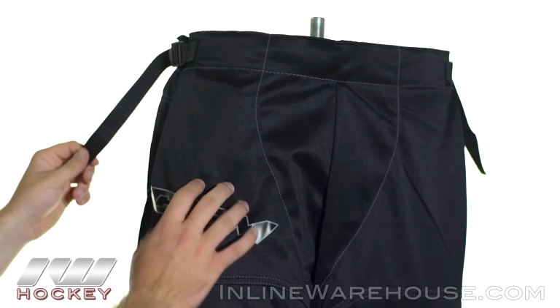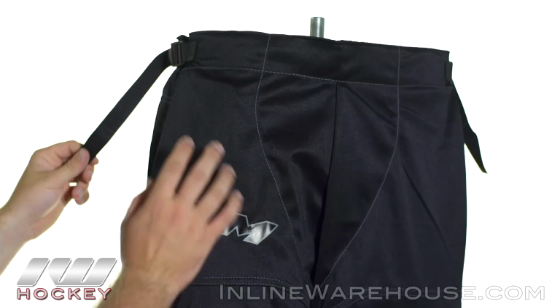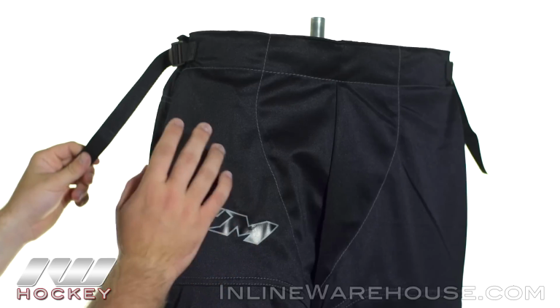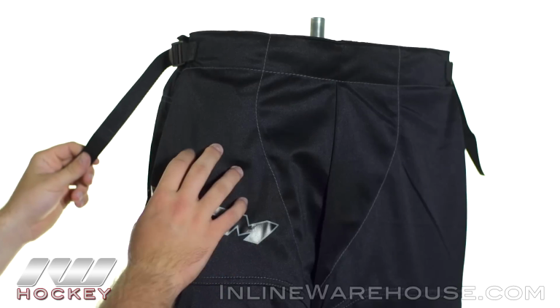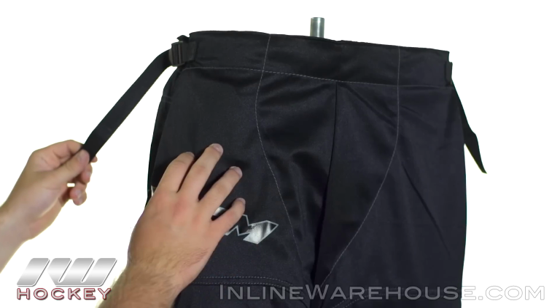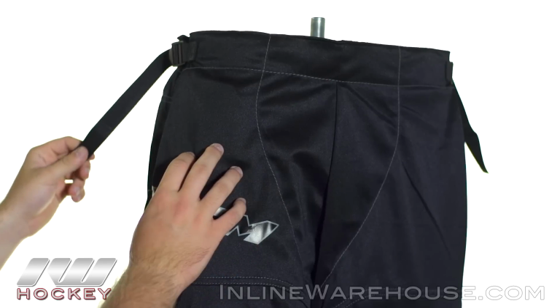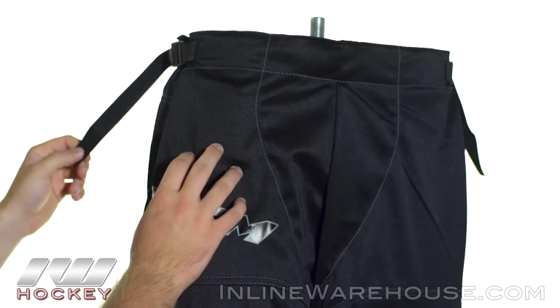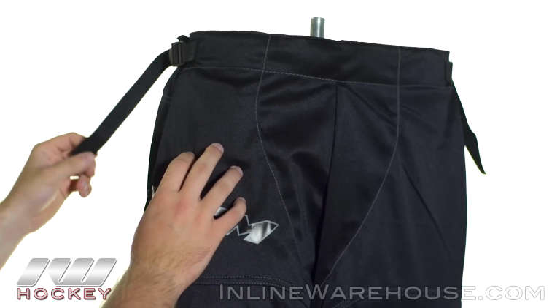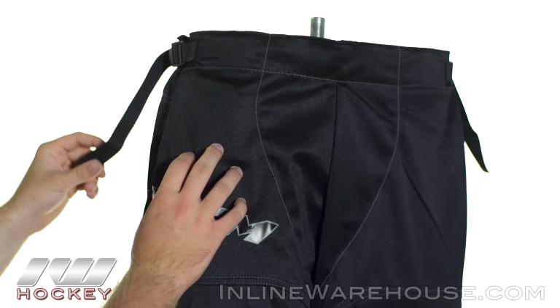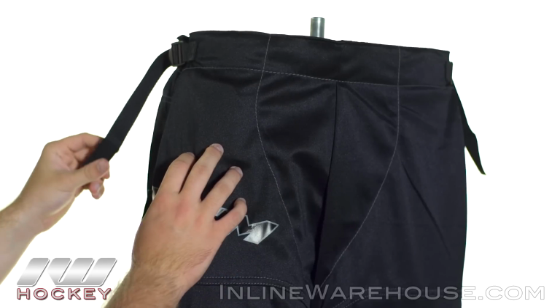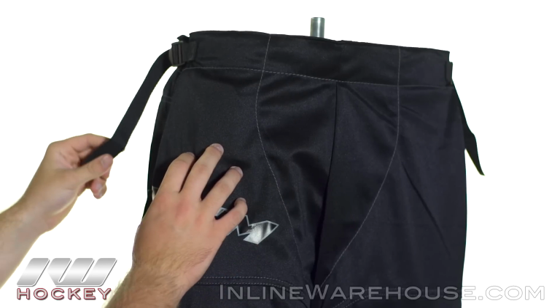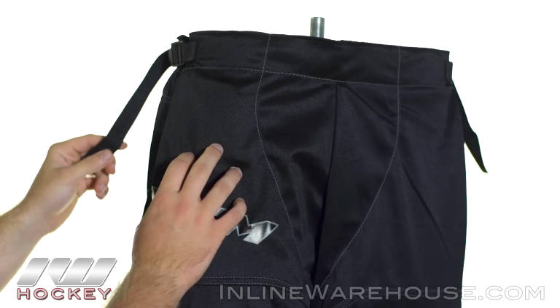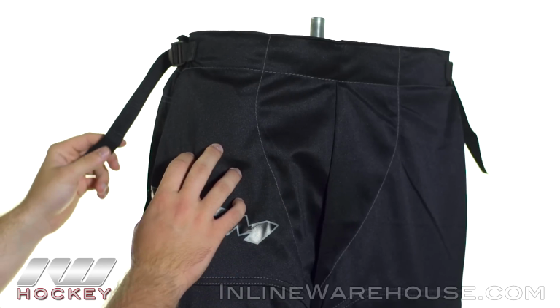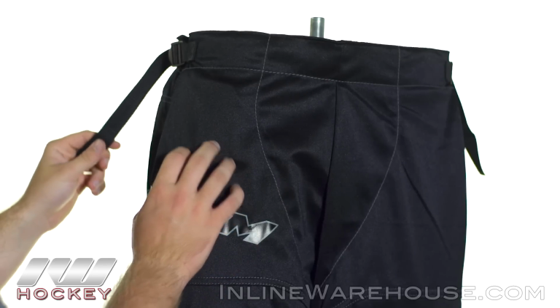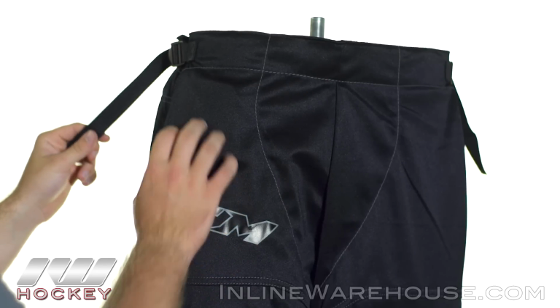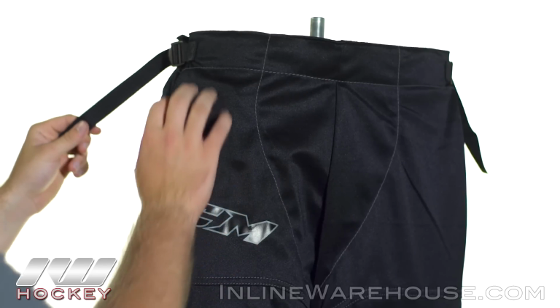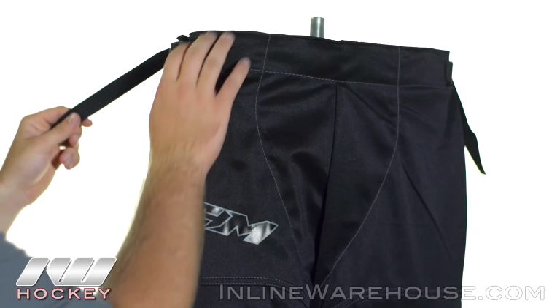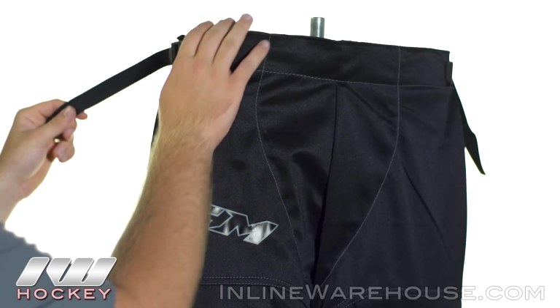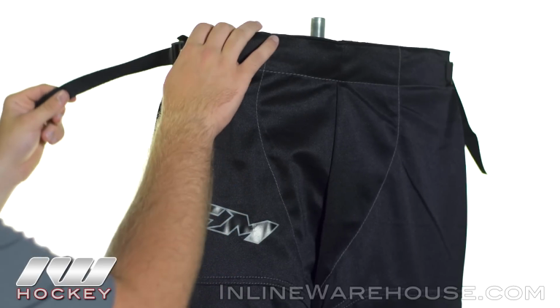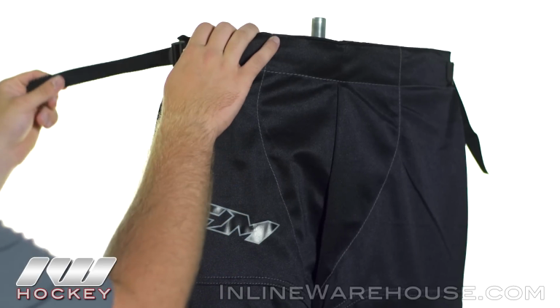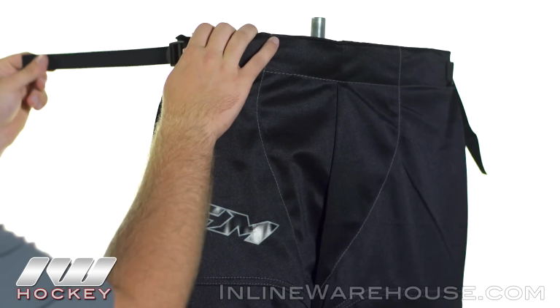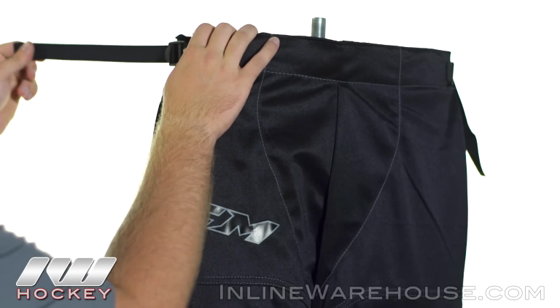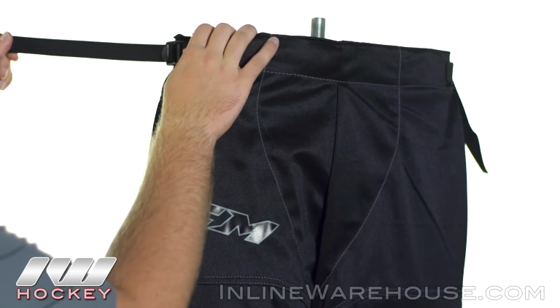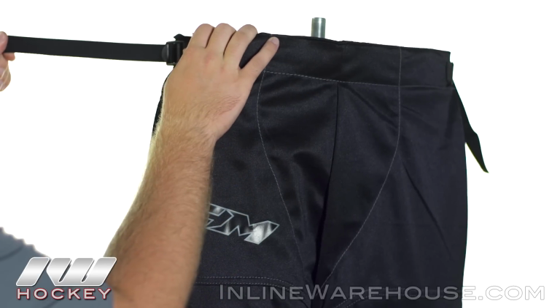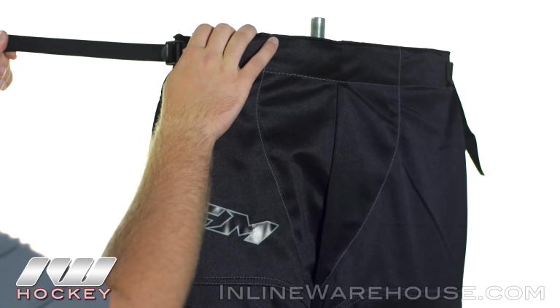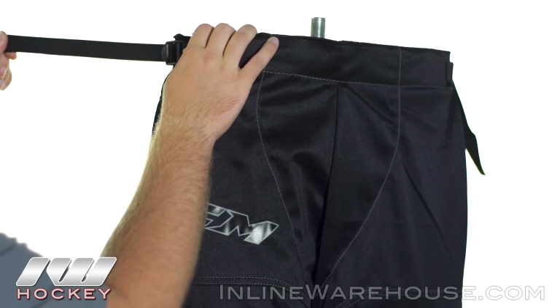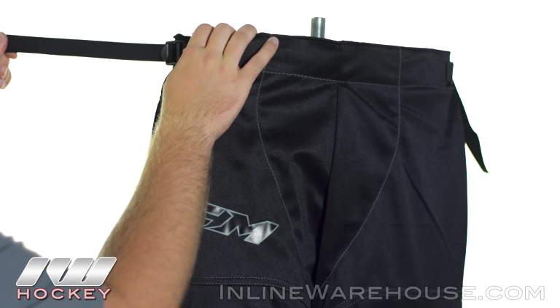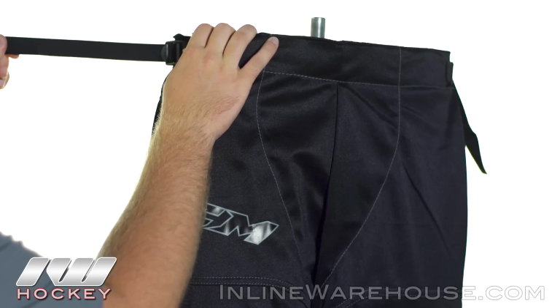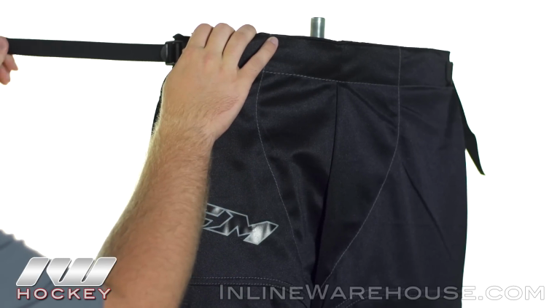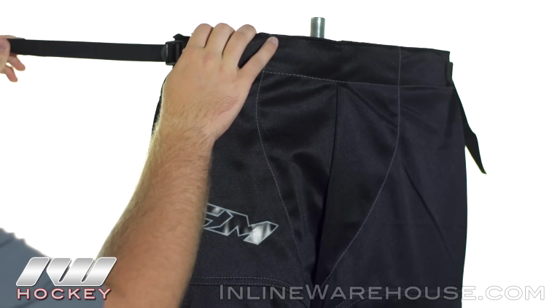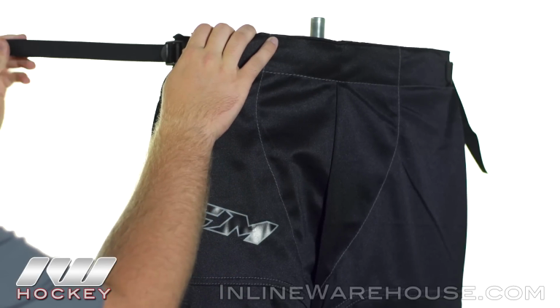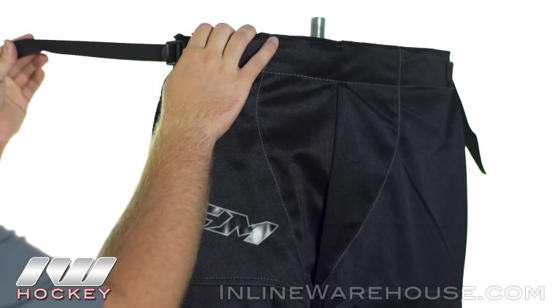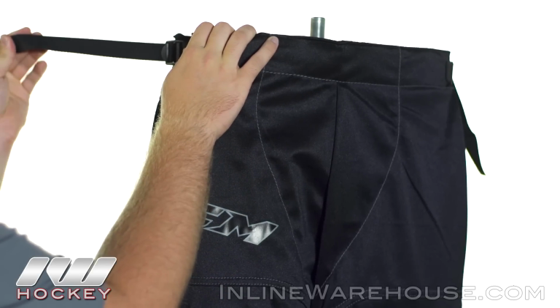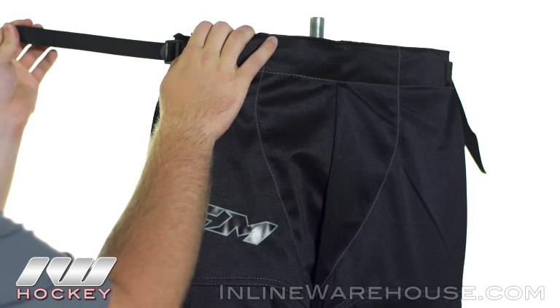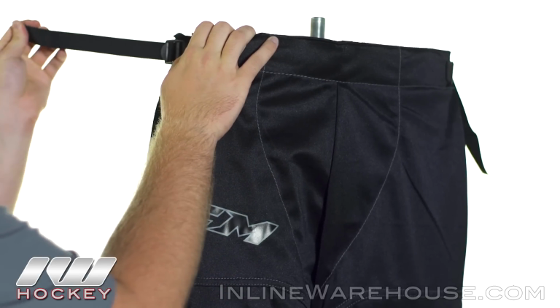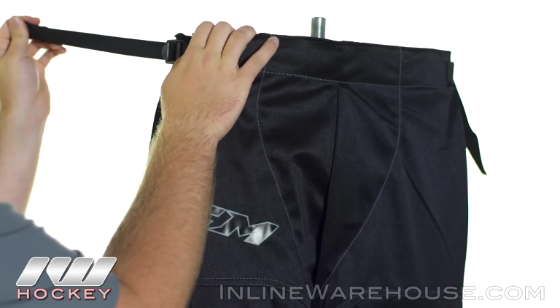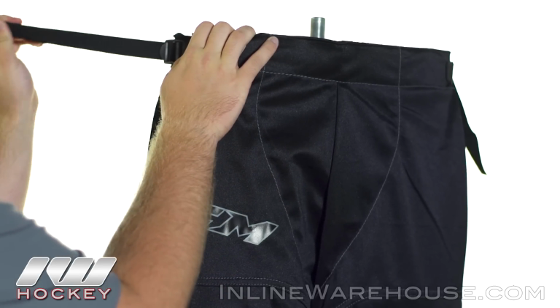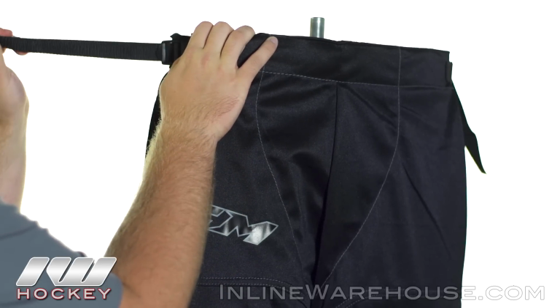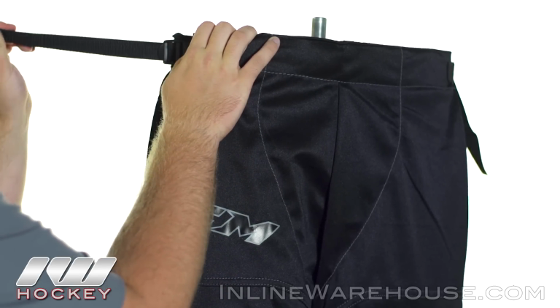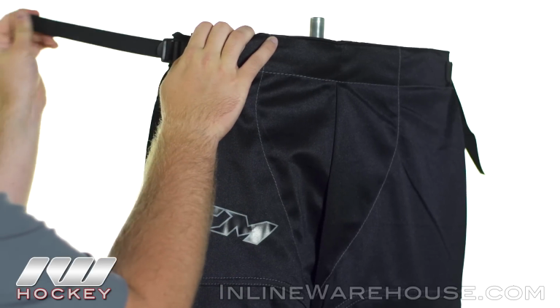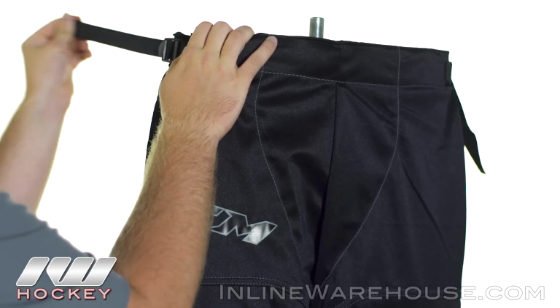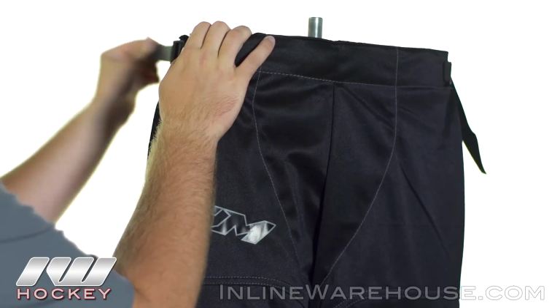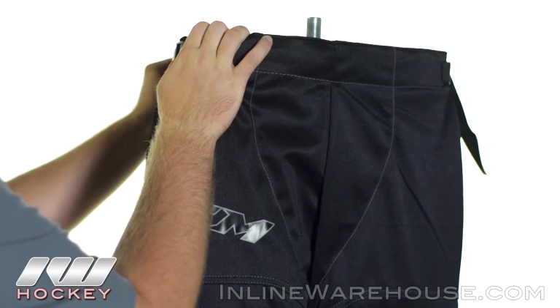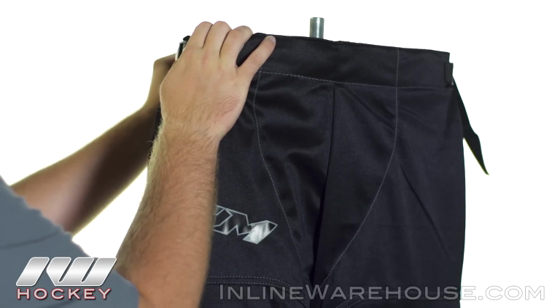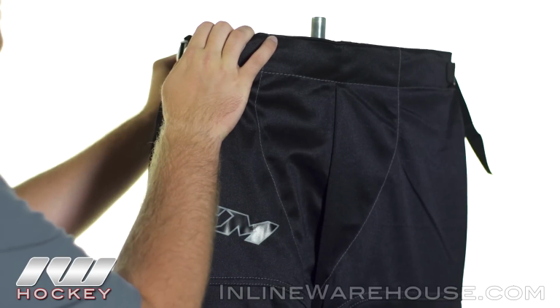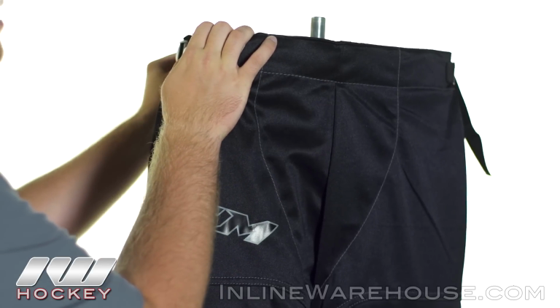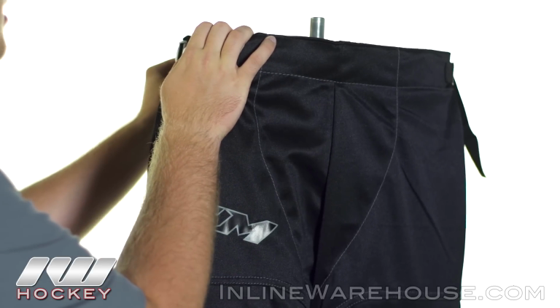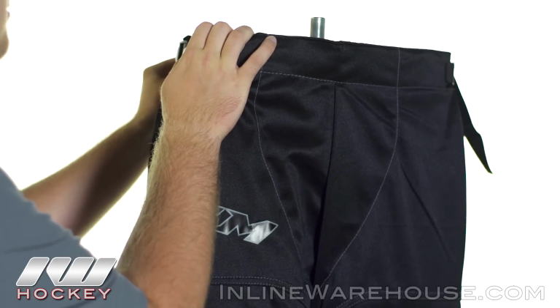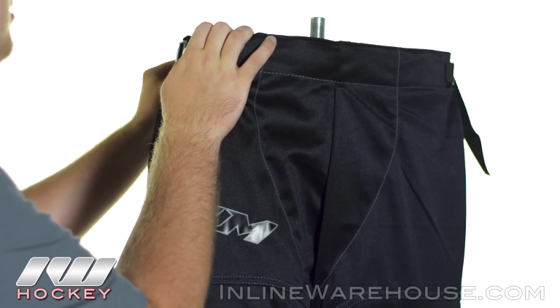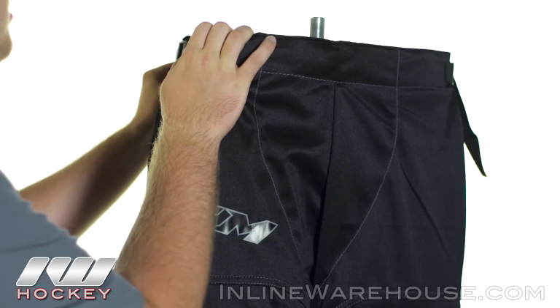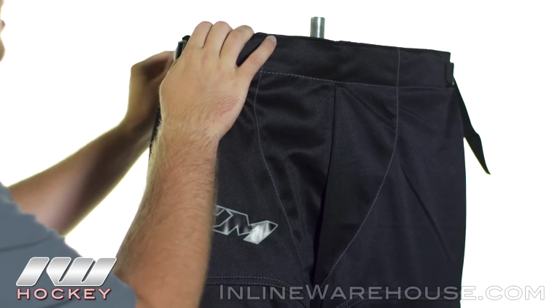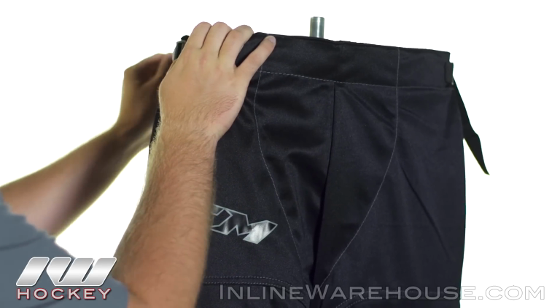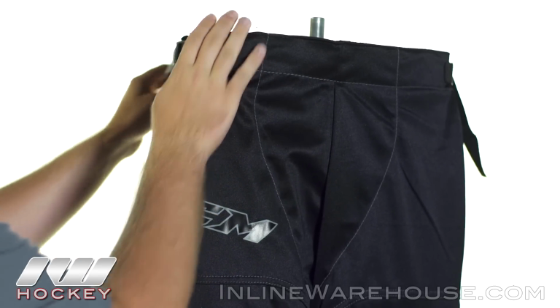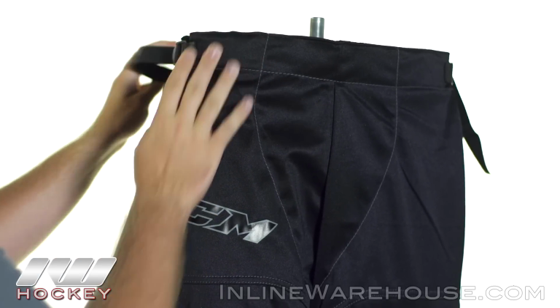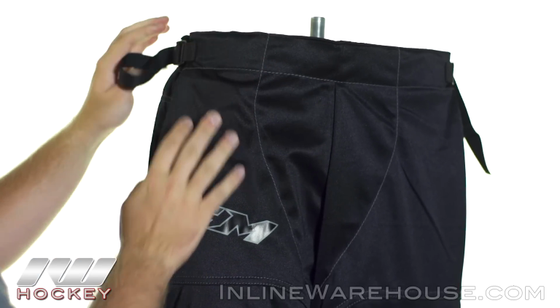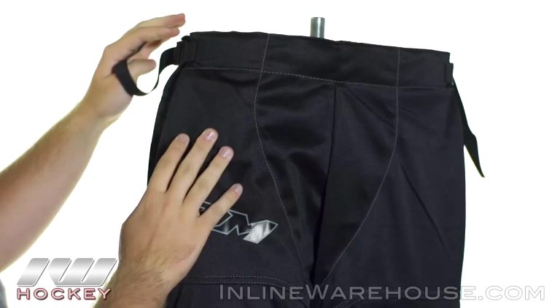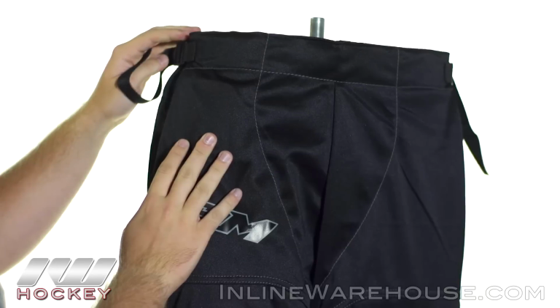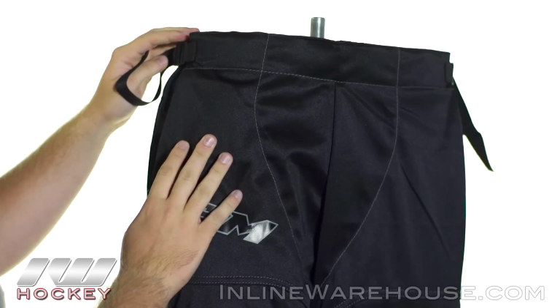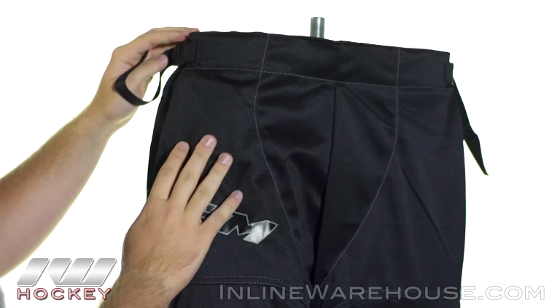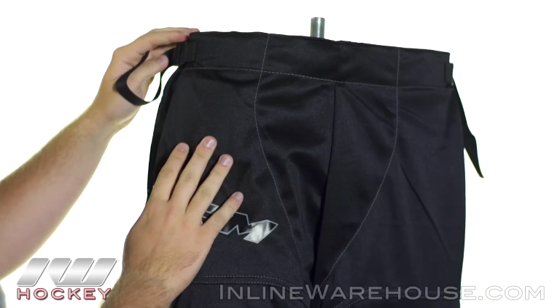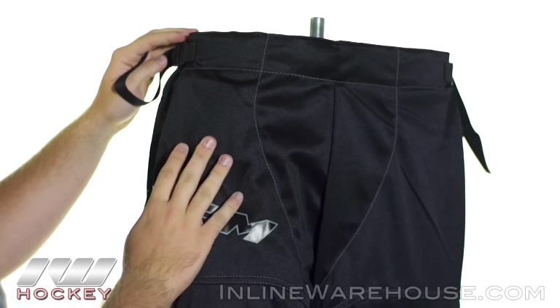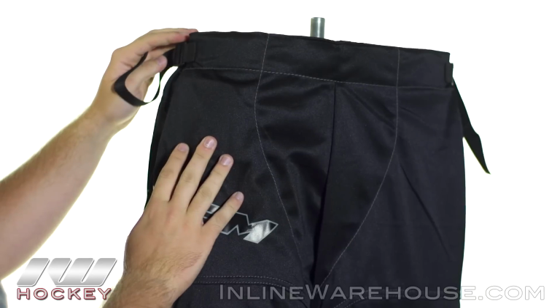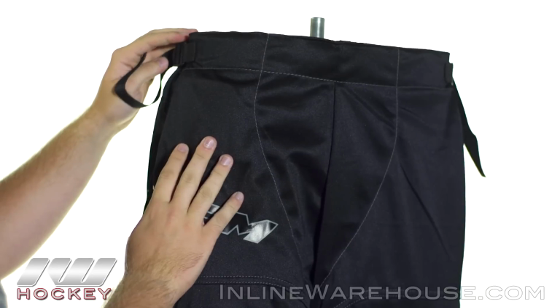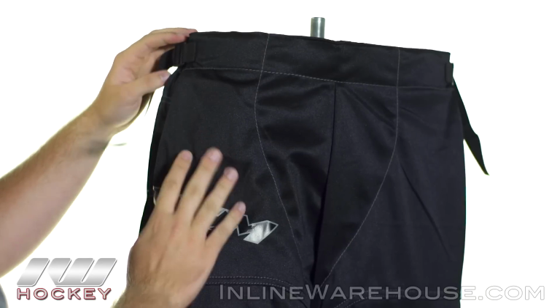So now take a look at the strapping system. We have two nylon fasteners on either side. All you need to do is just pull these back on both sides to get that customized fit.